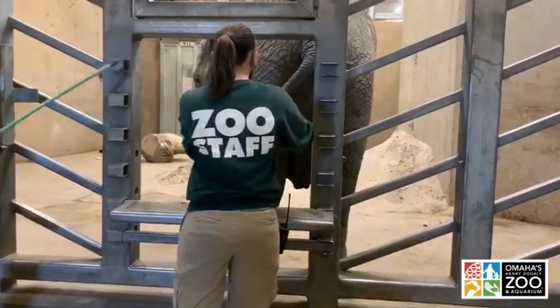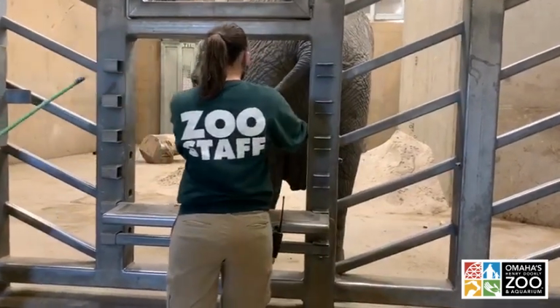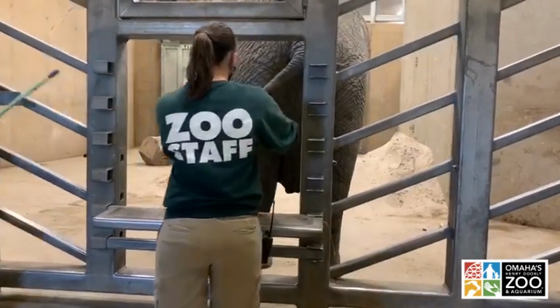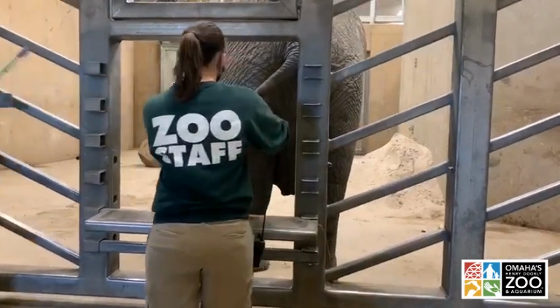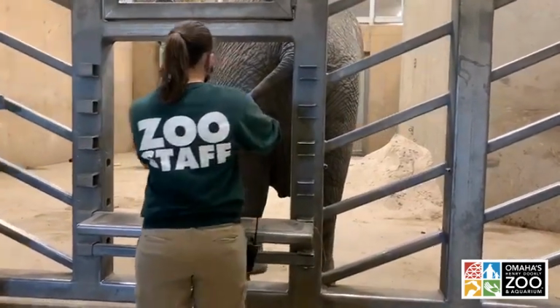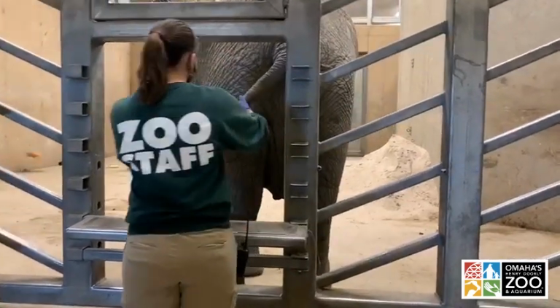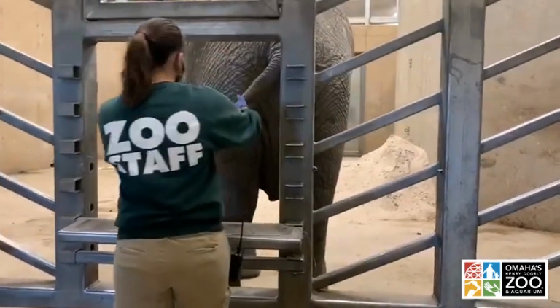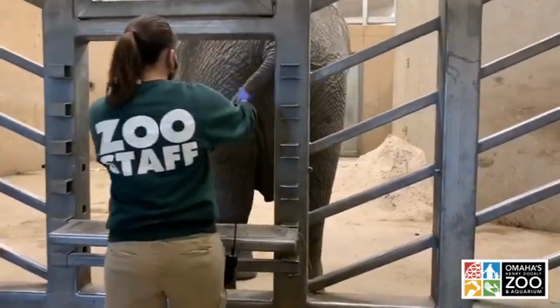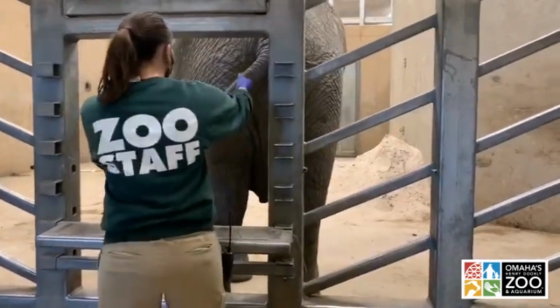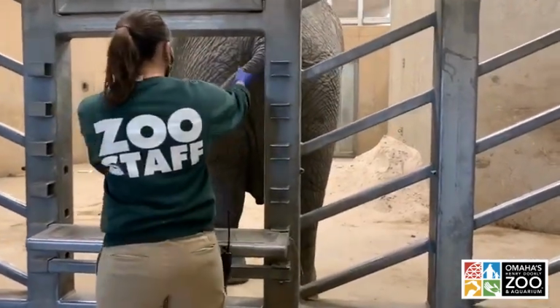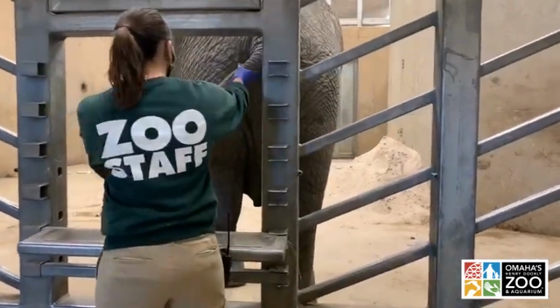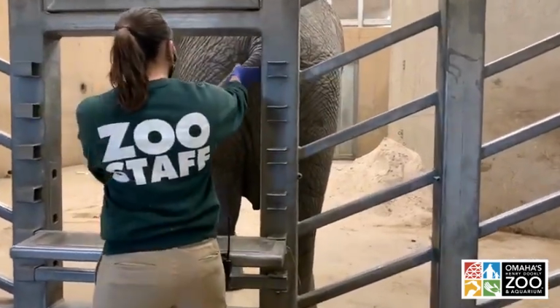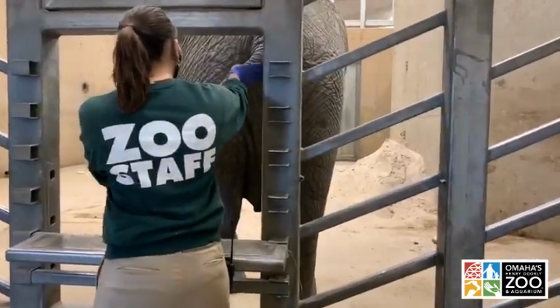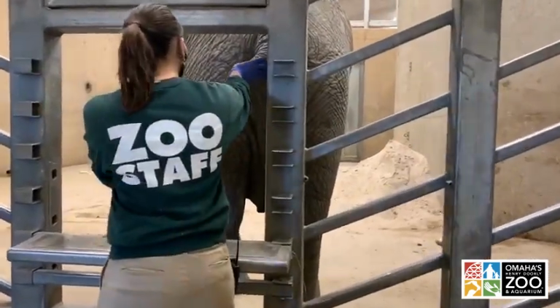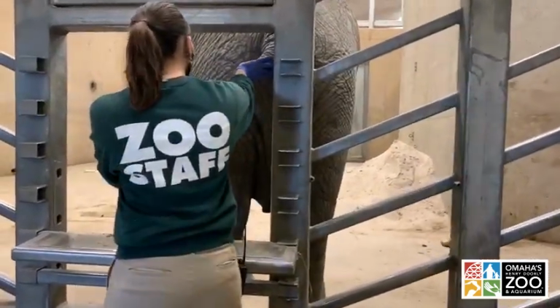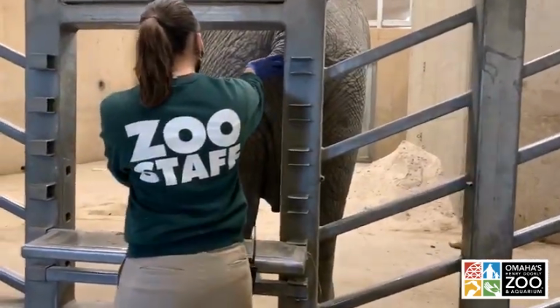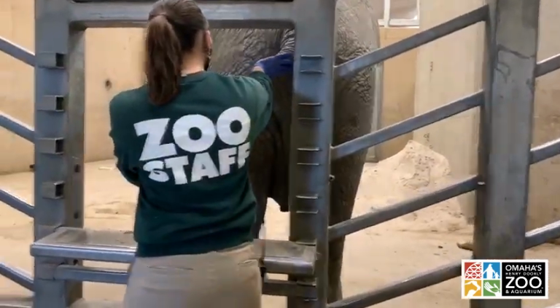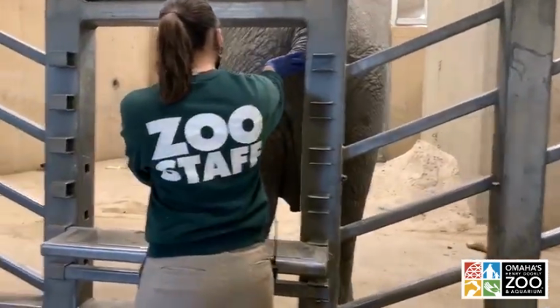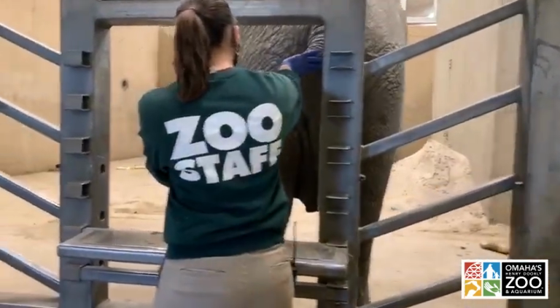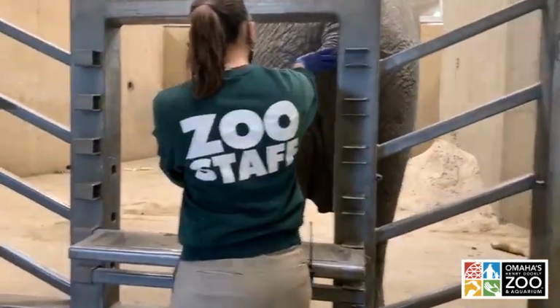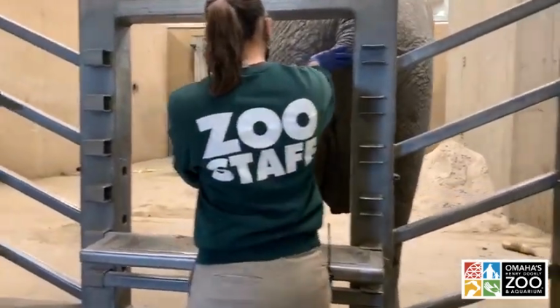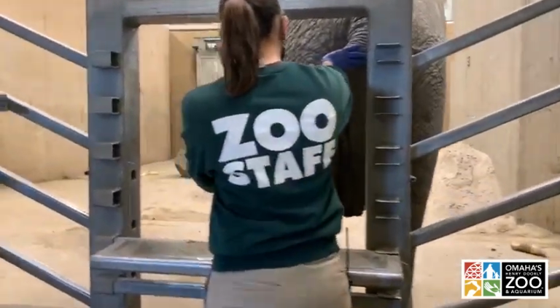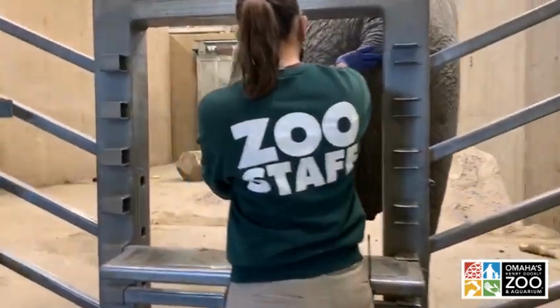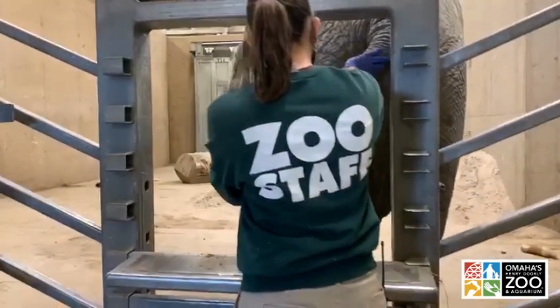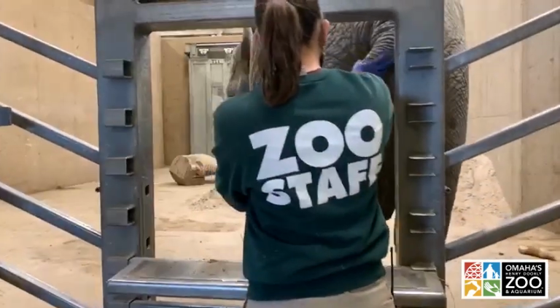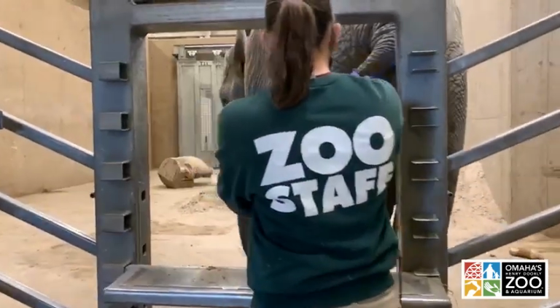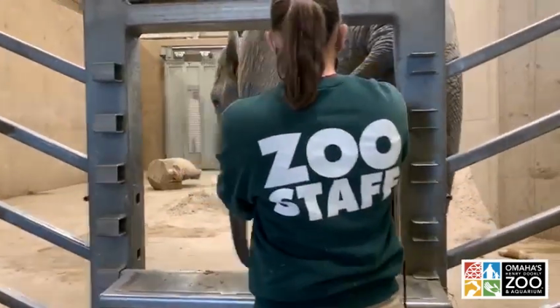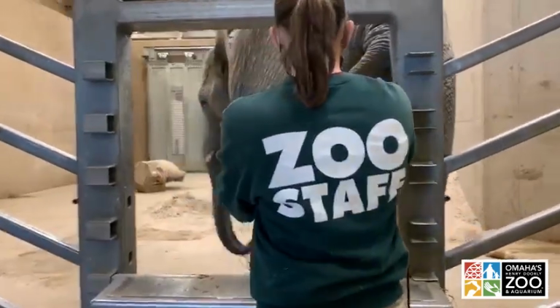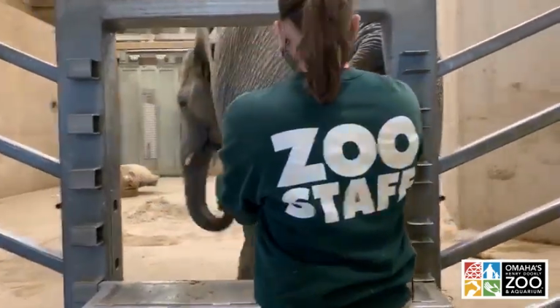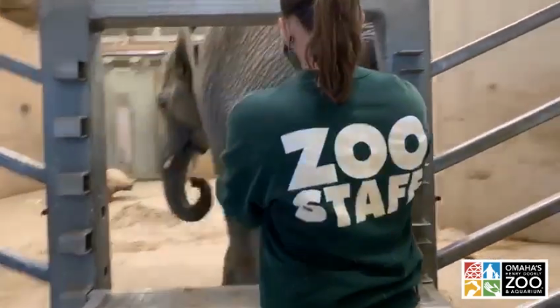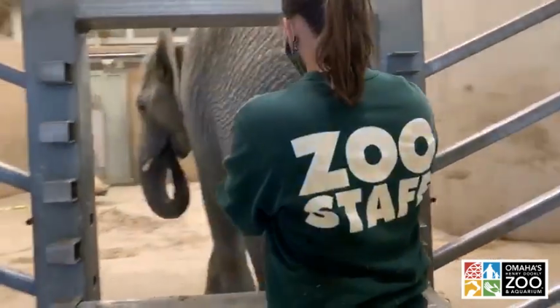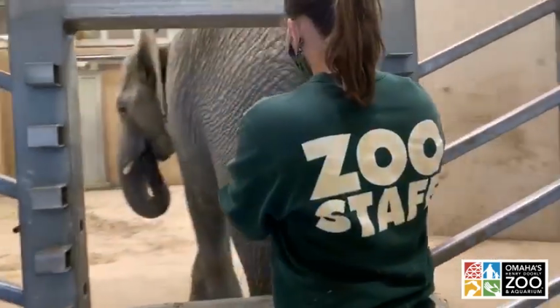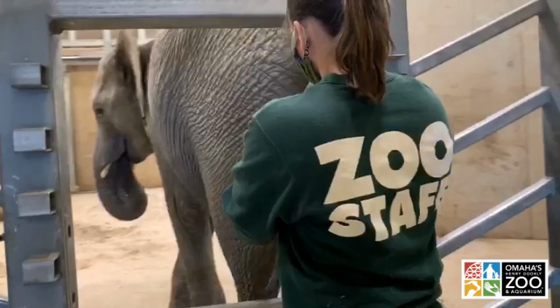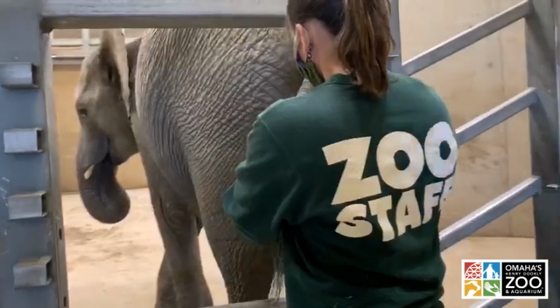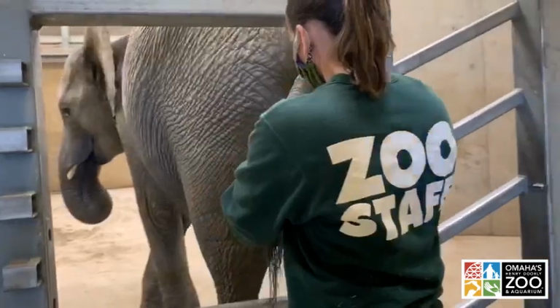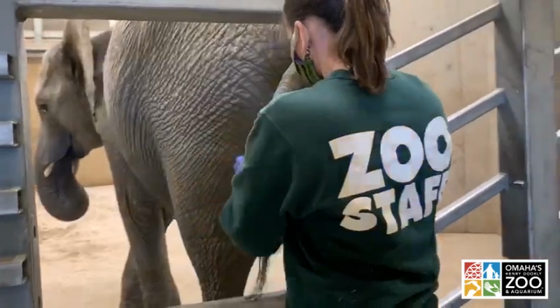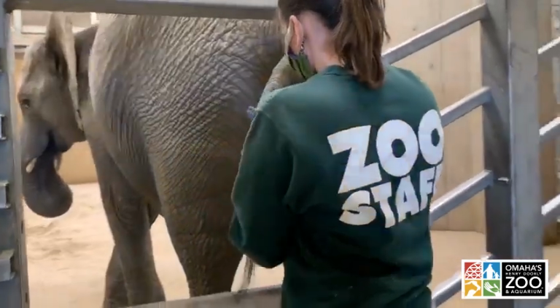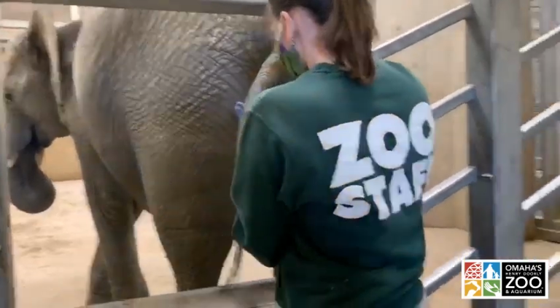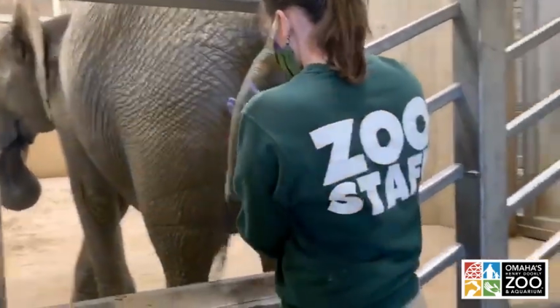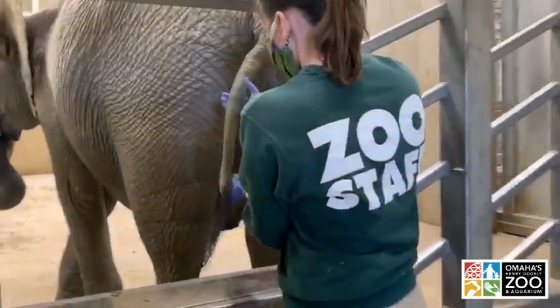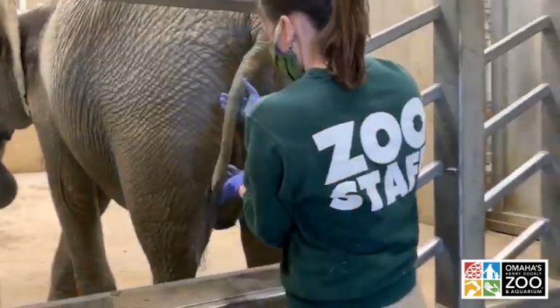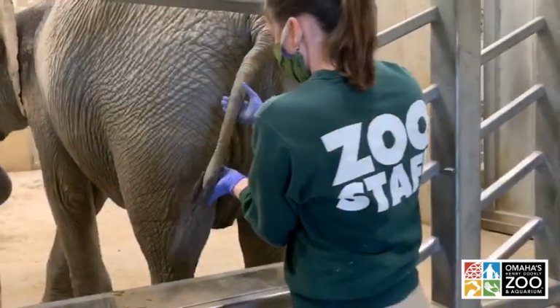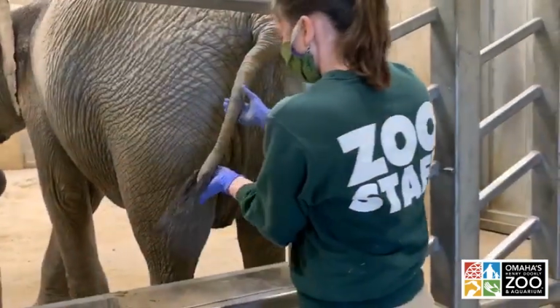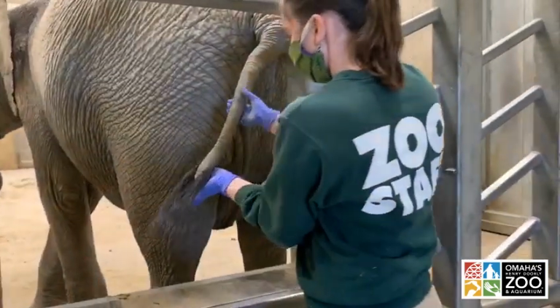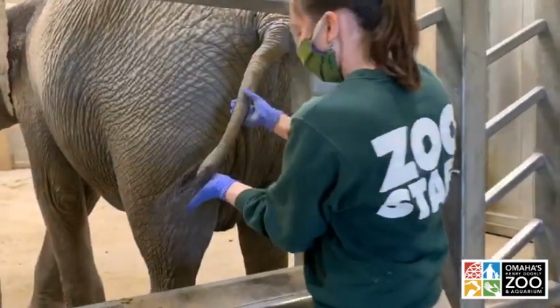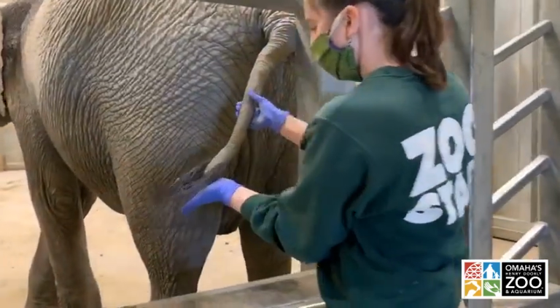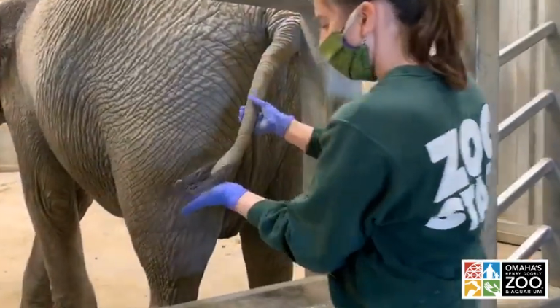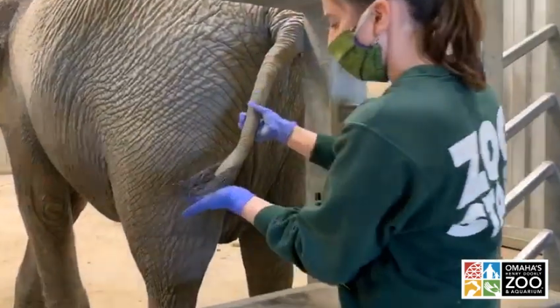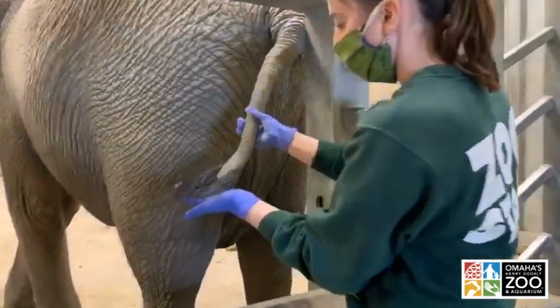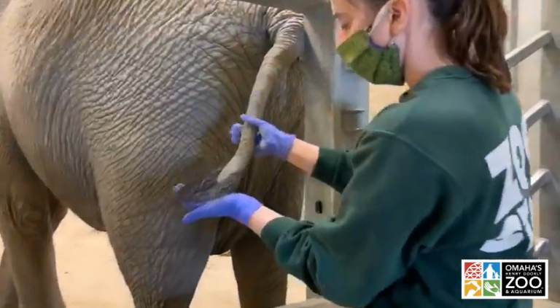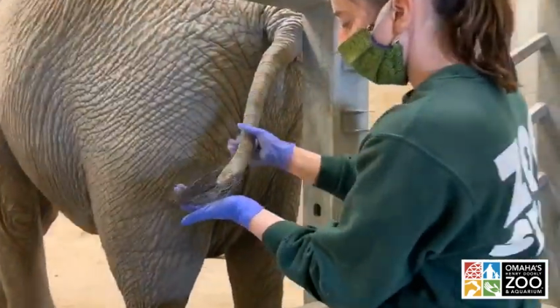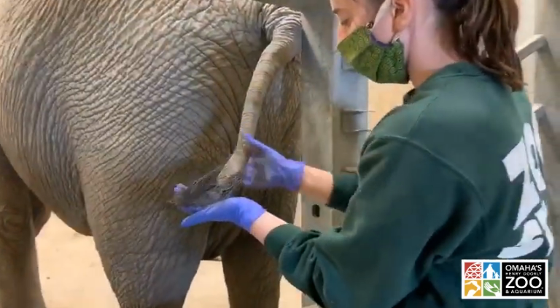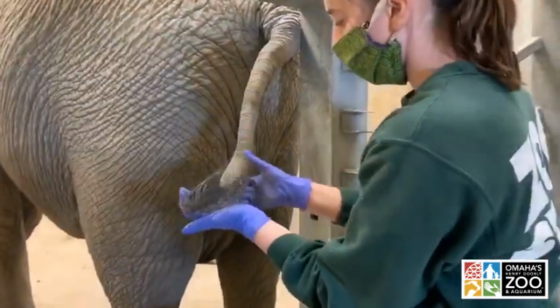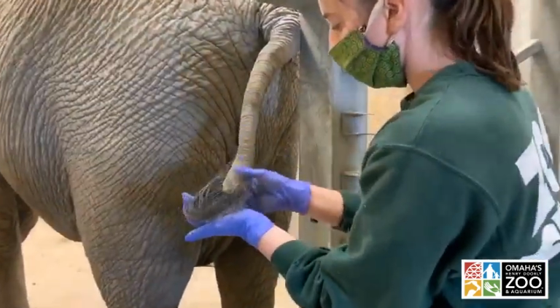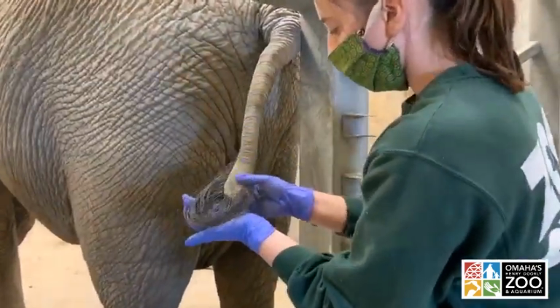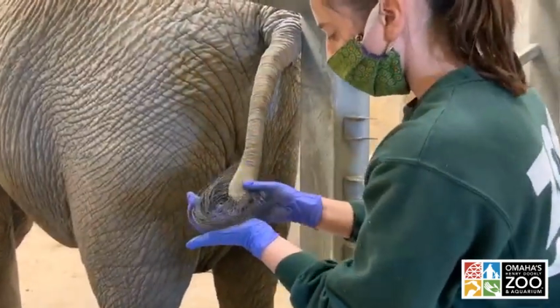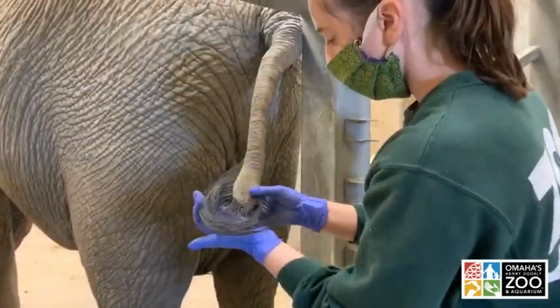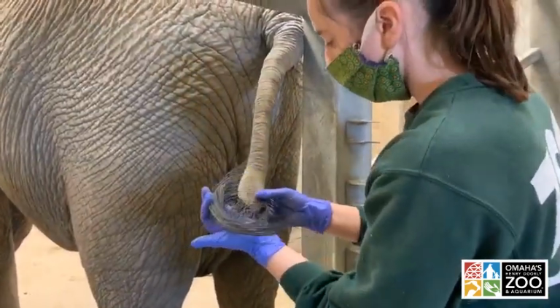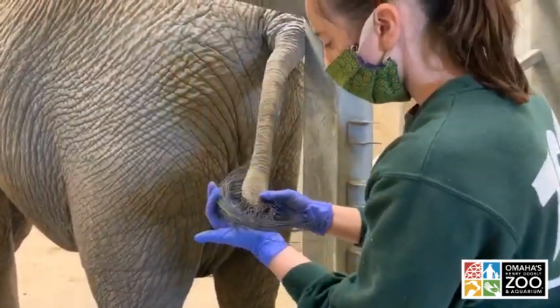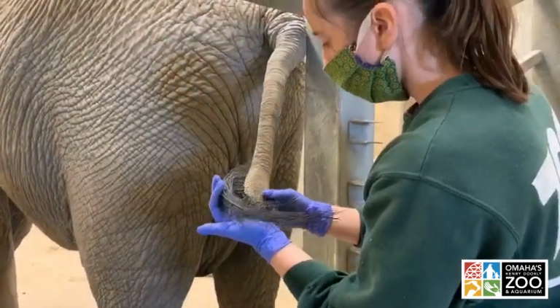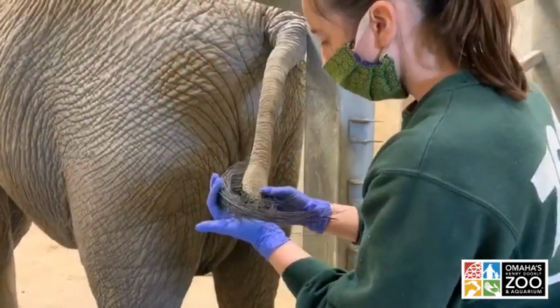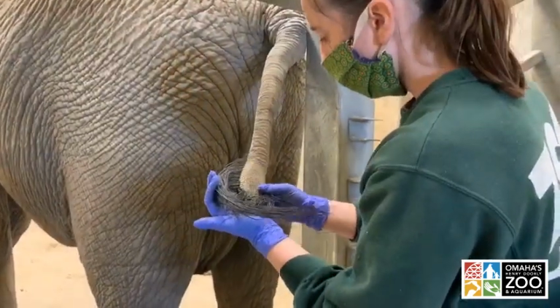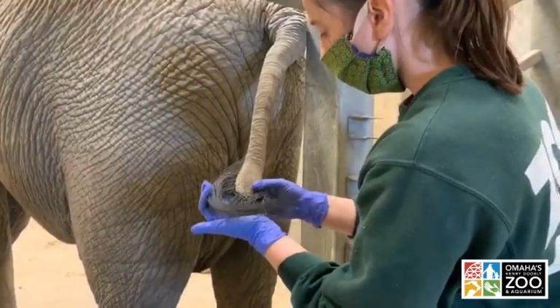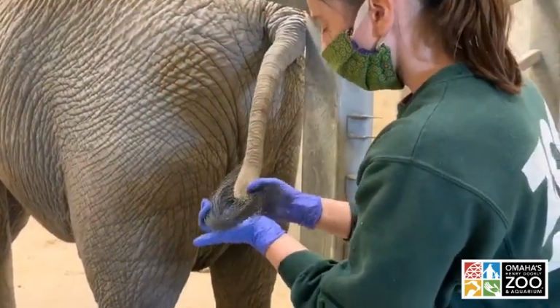We have Homa letting Abbey, one of our other elephant keepers, examine the tail here. We're also looking down at those tail hairs — good-looking tail there, Homa.